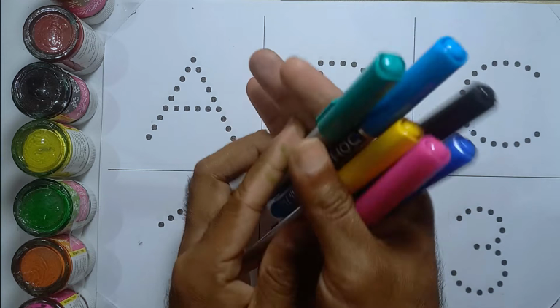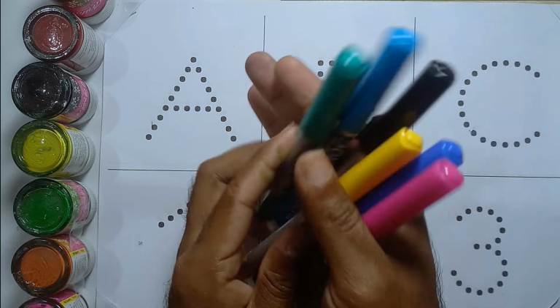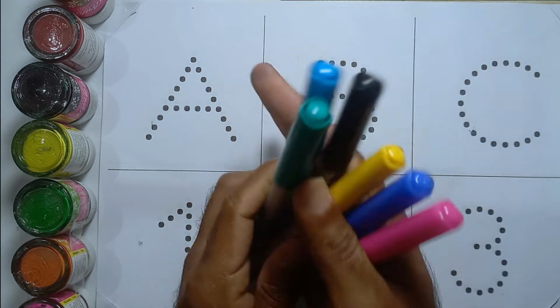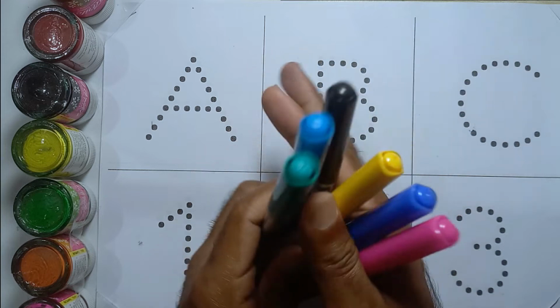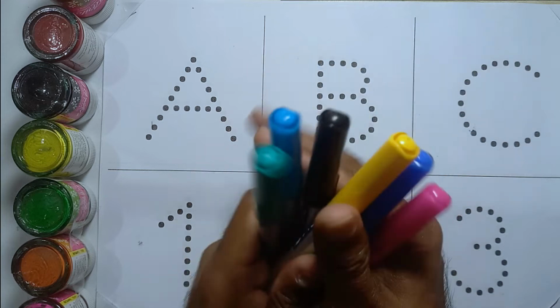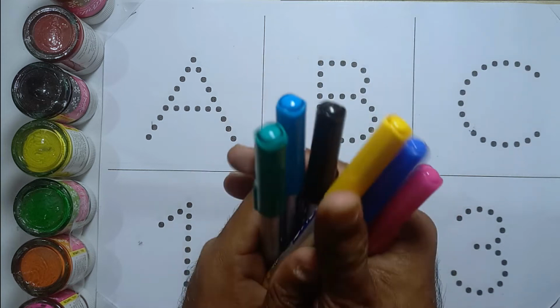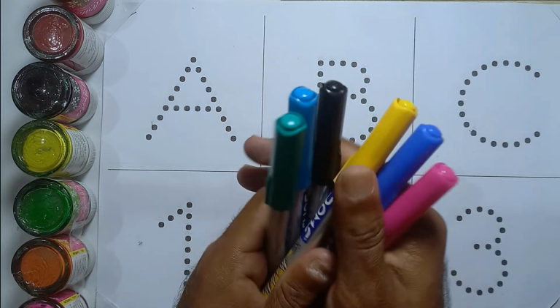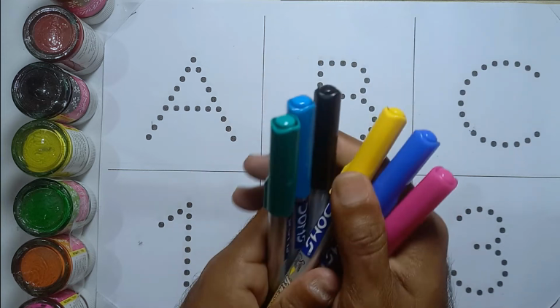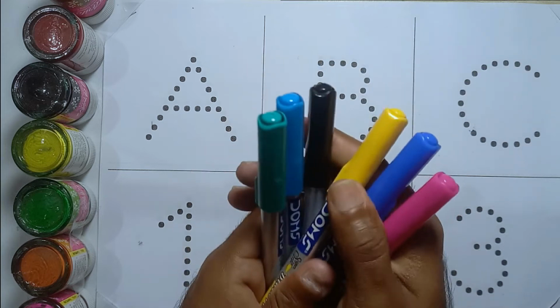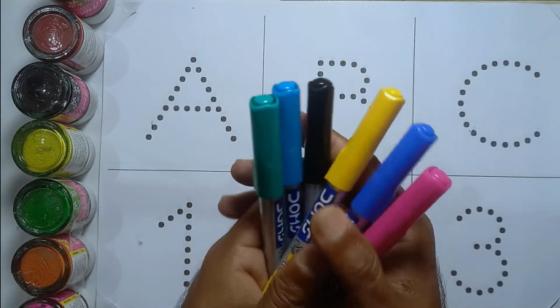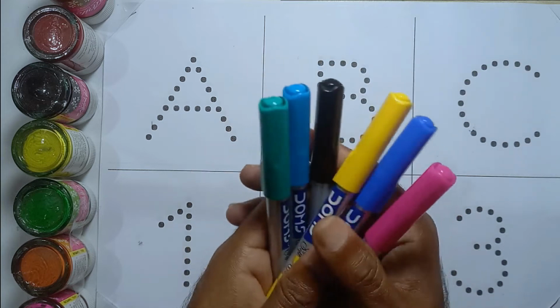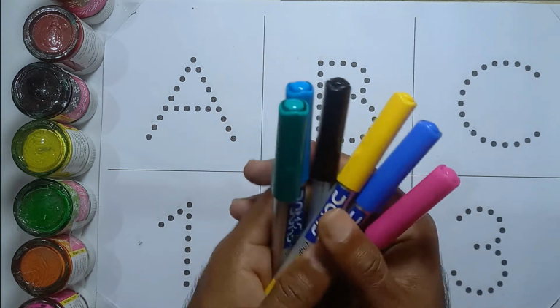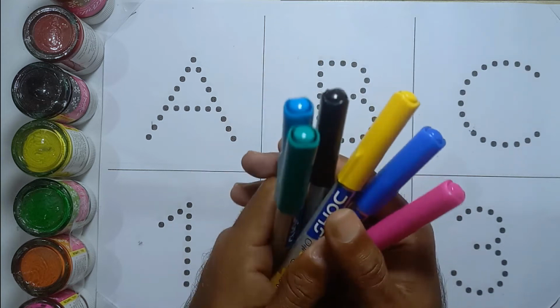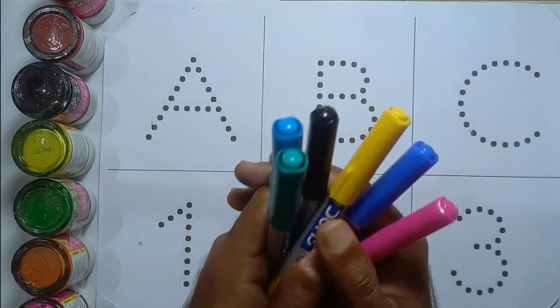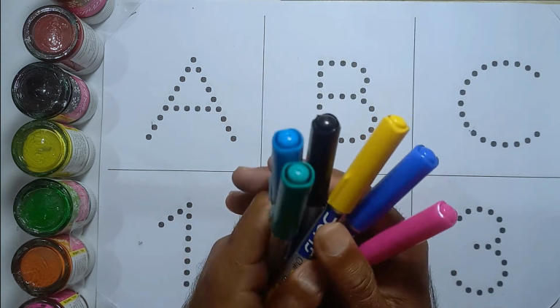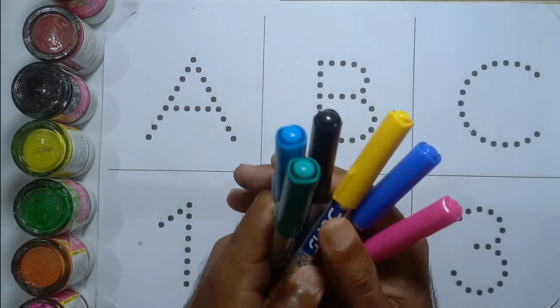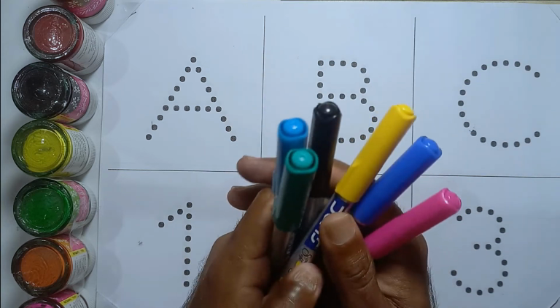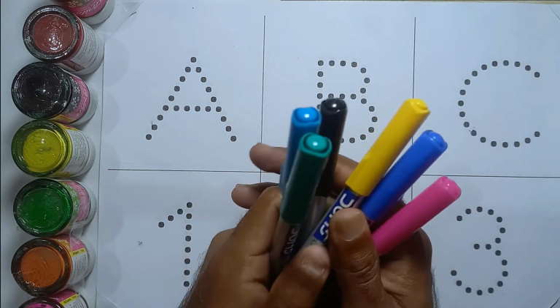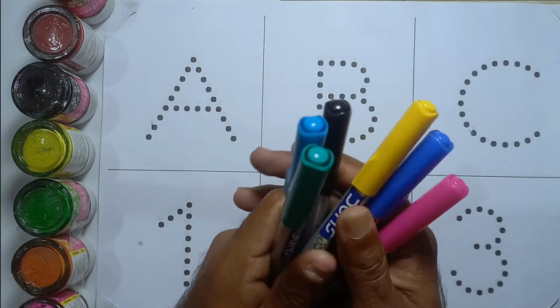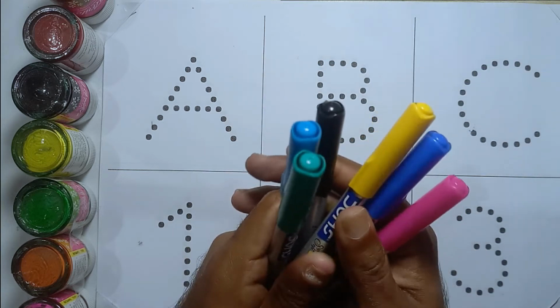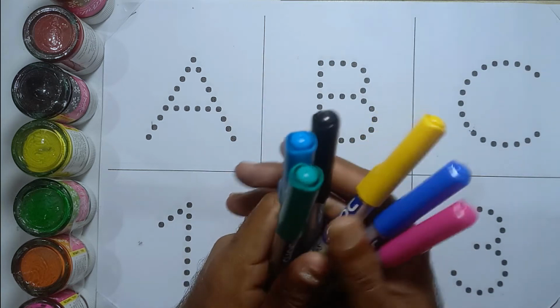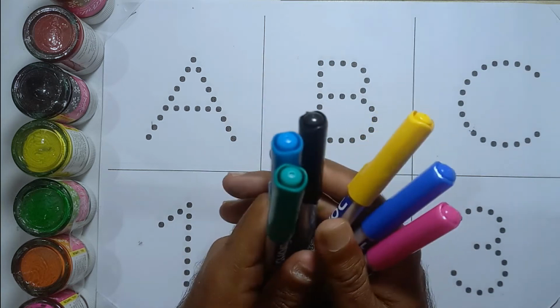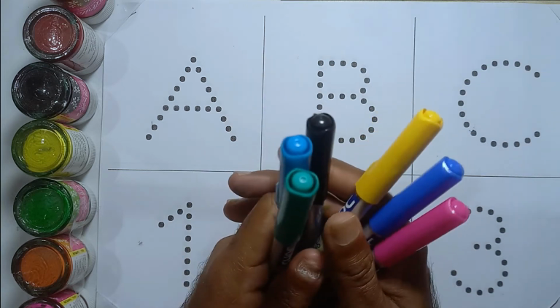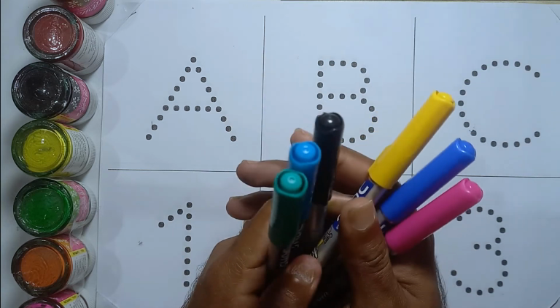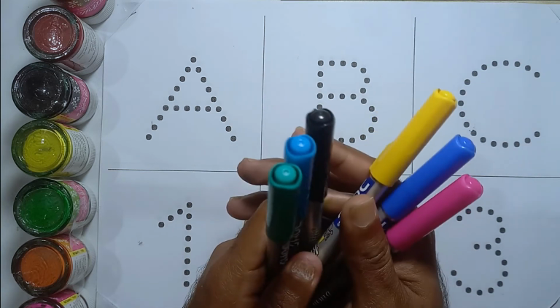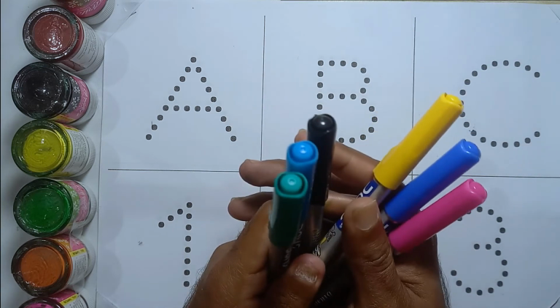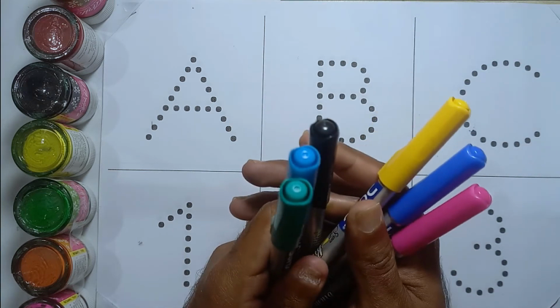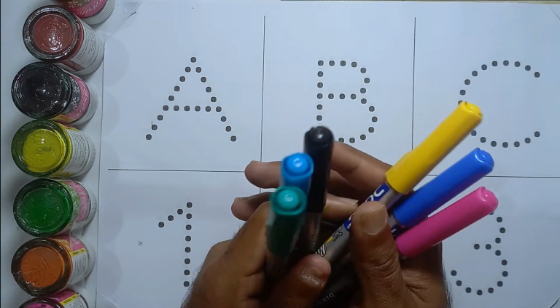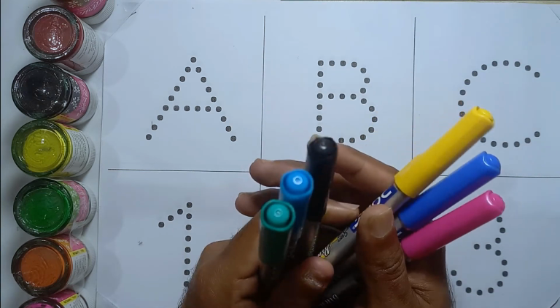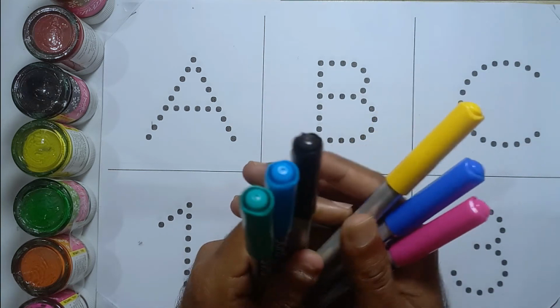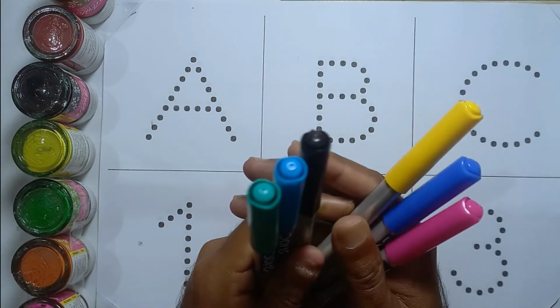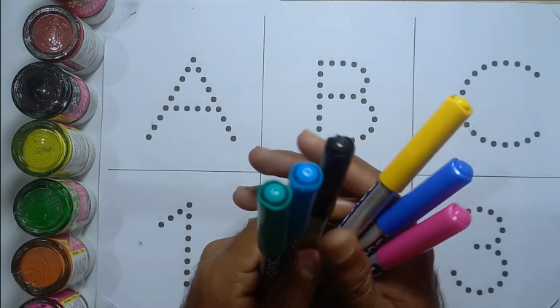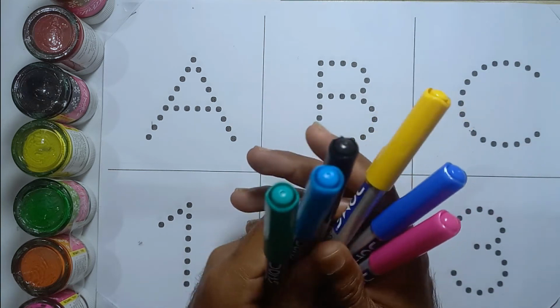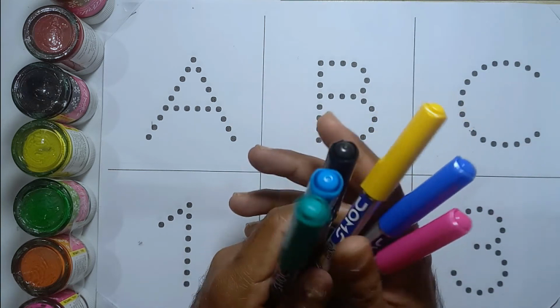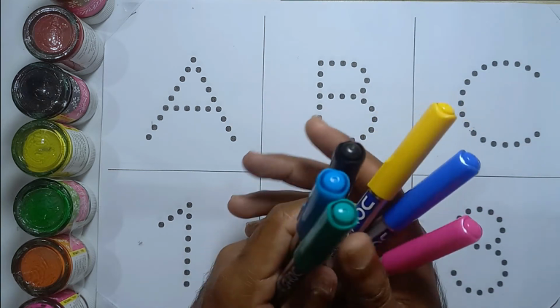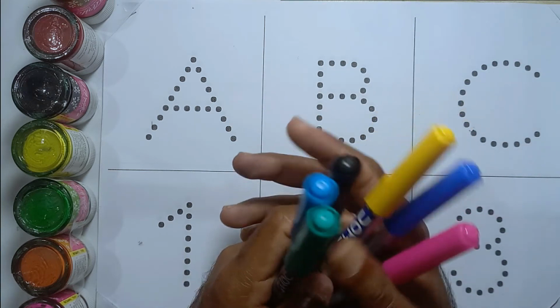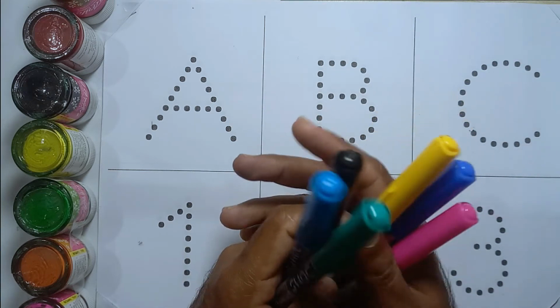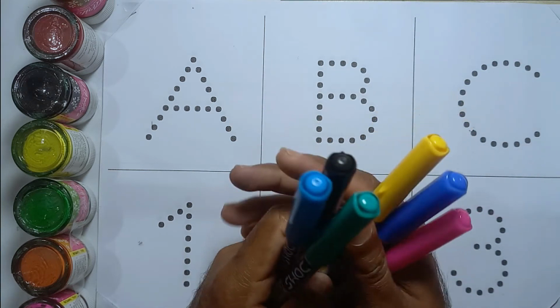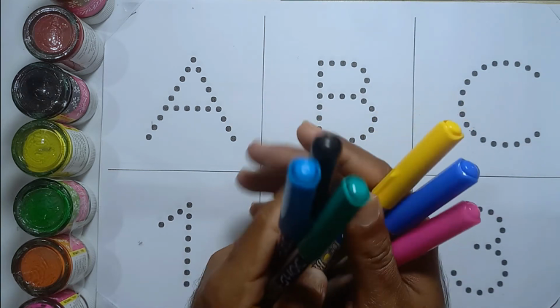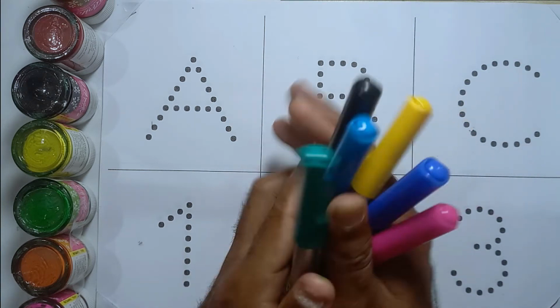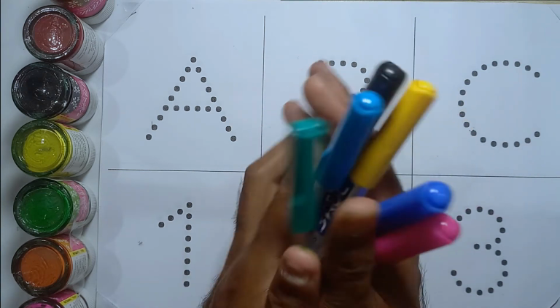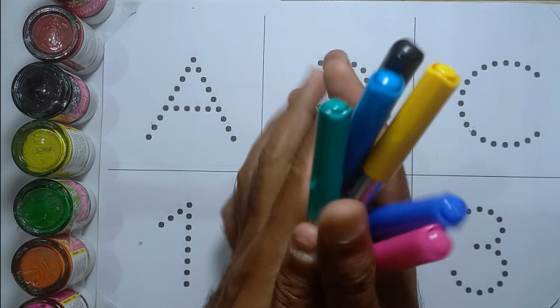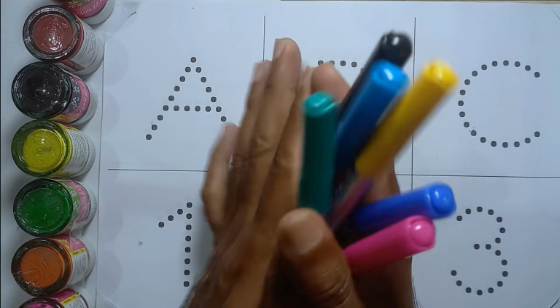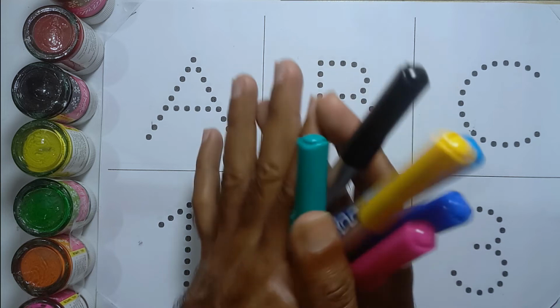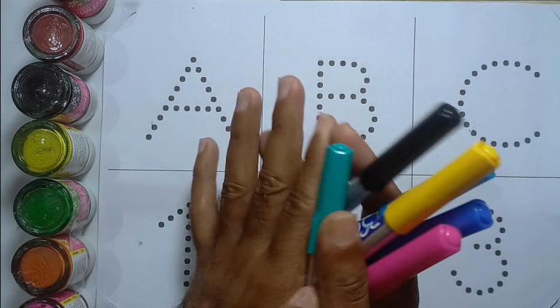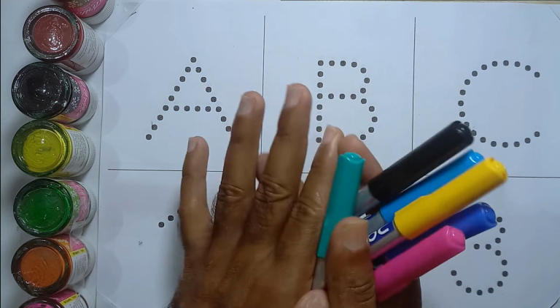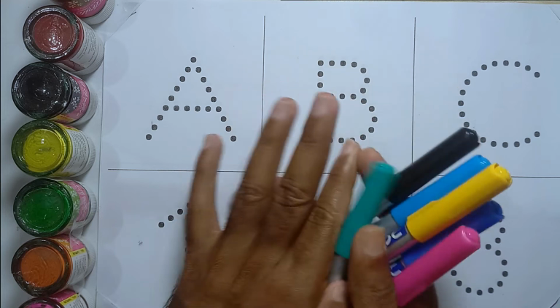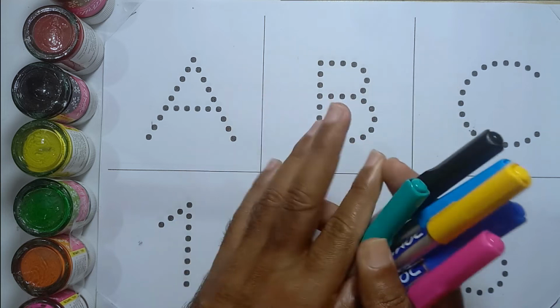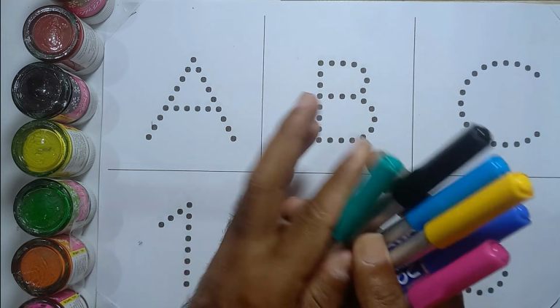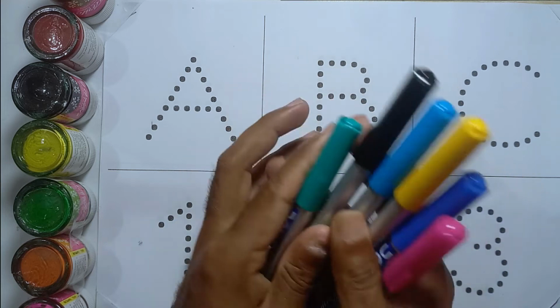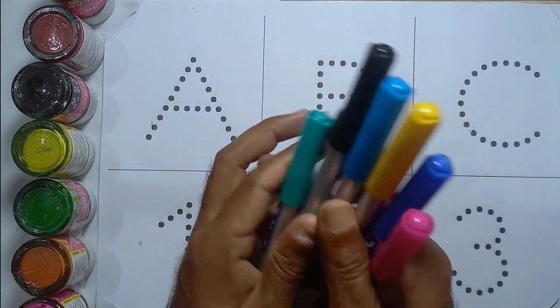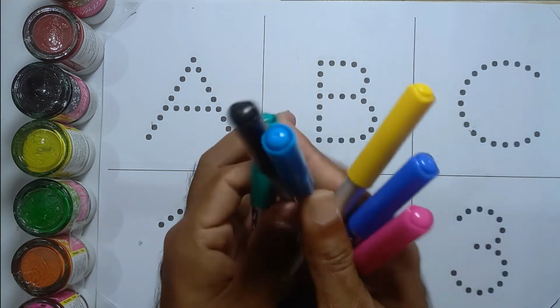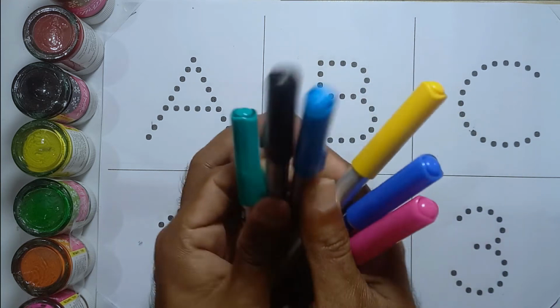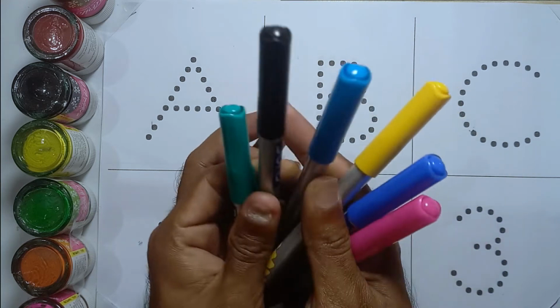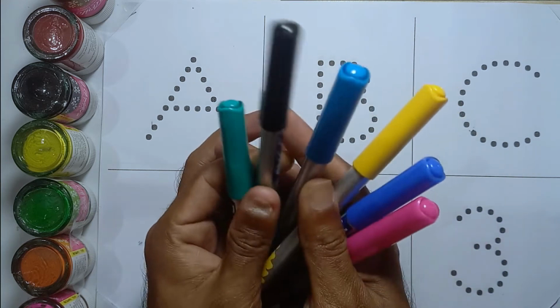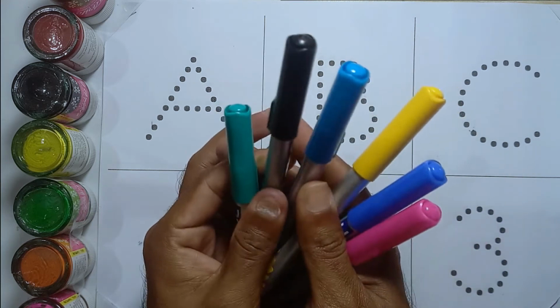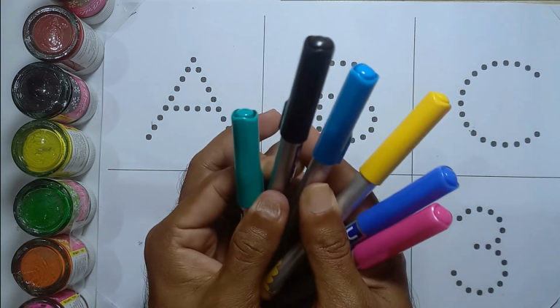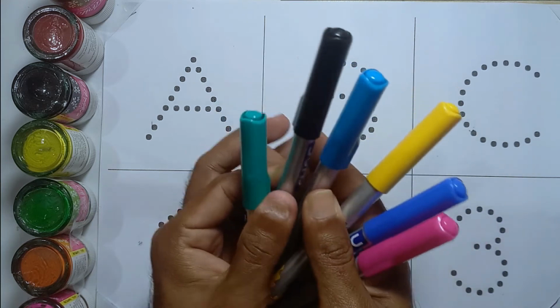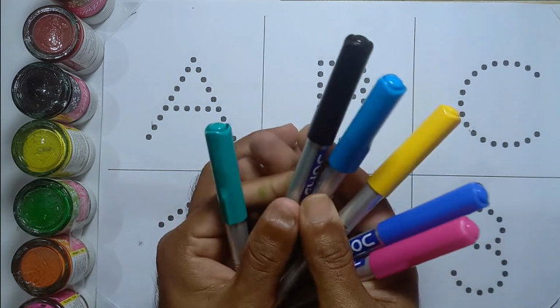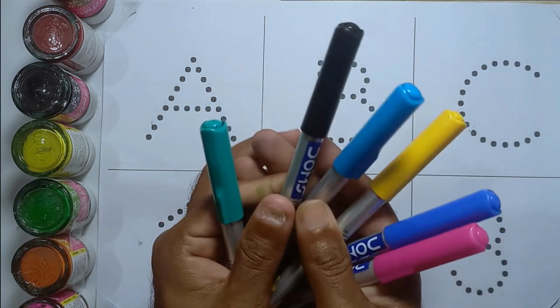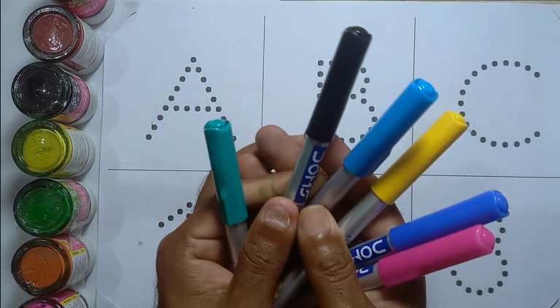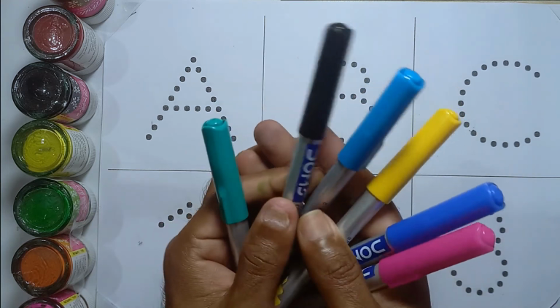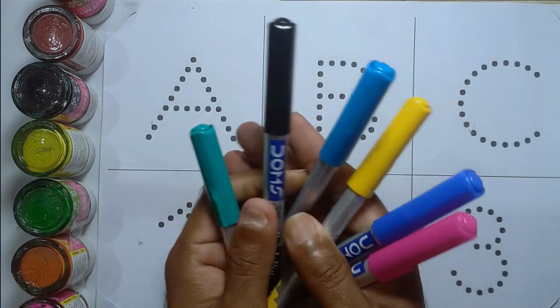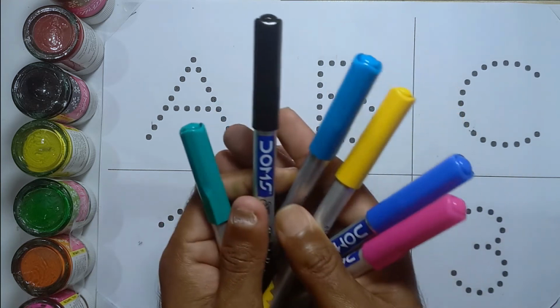Hello kids! Today we'll learn A B C and one two three with your favorite YouTube kids channel.